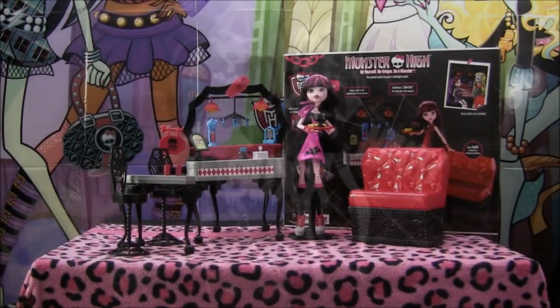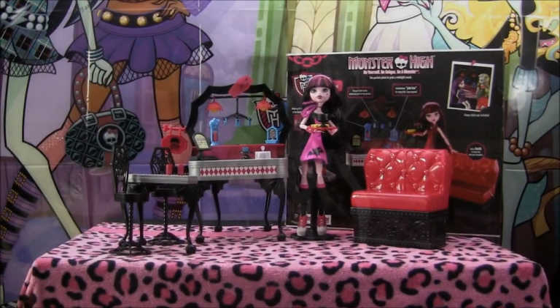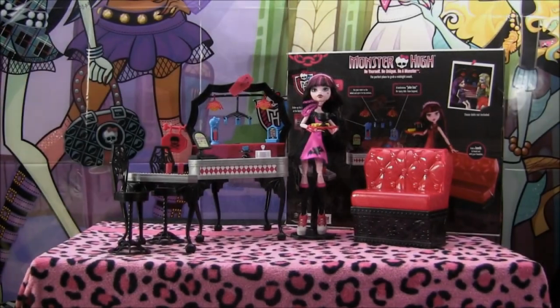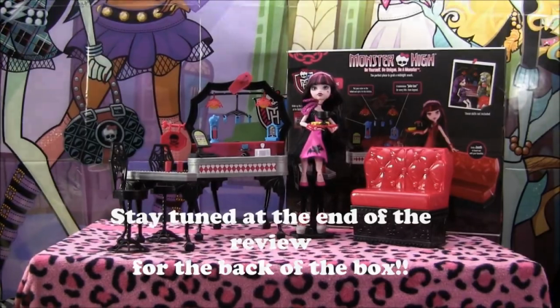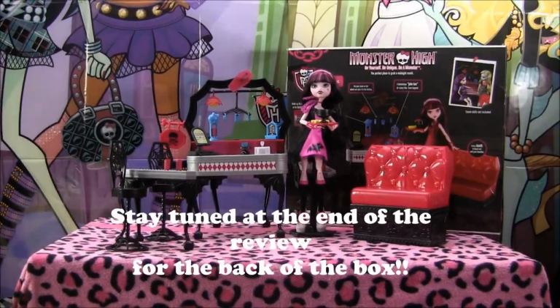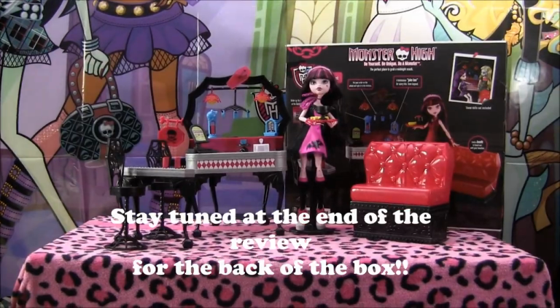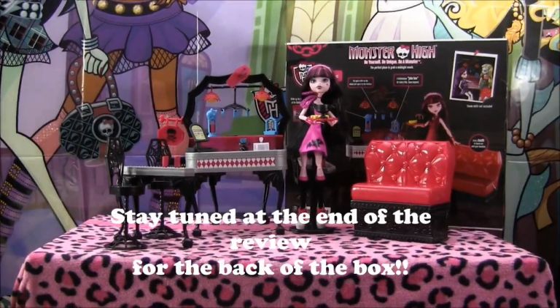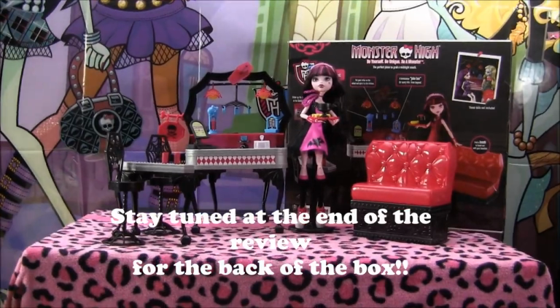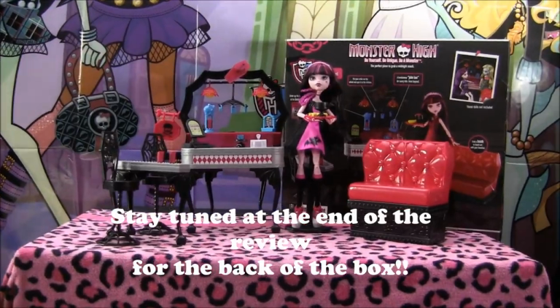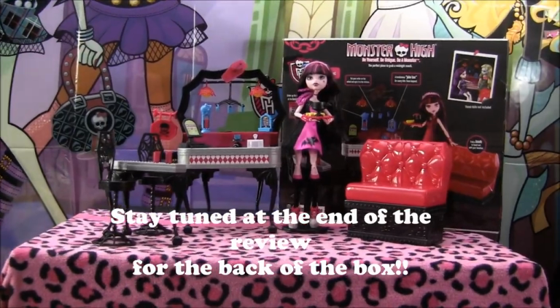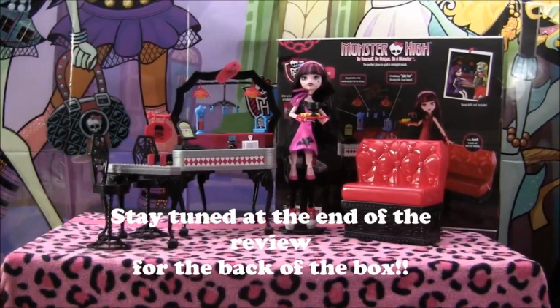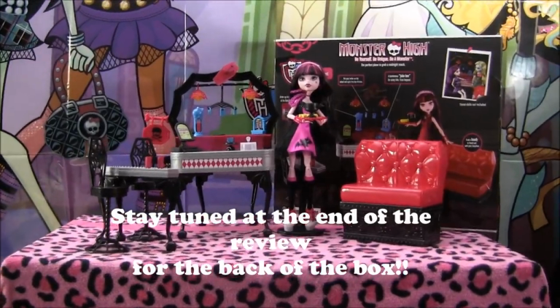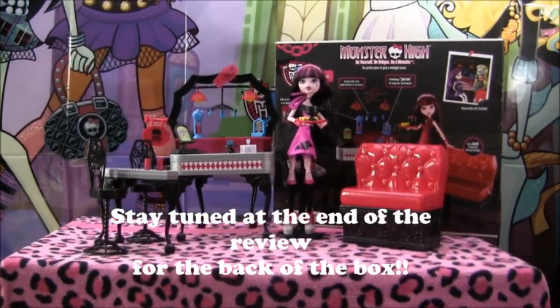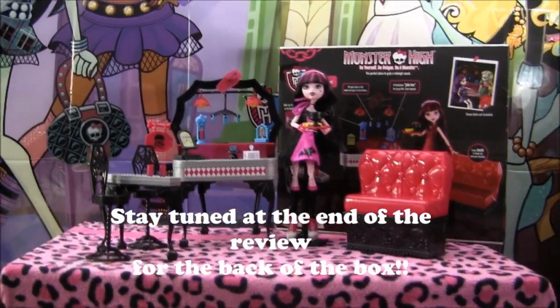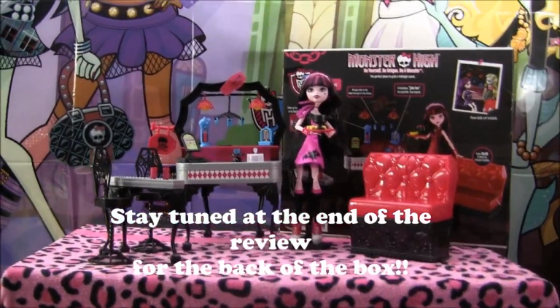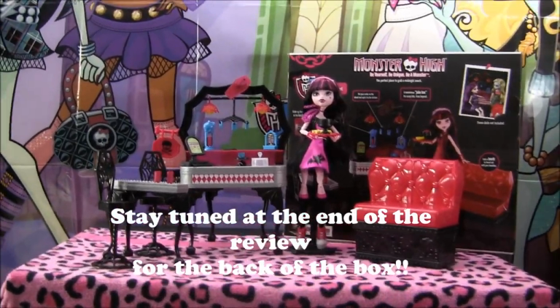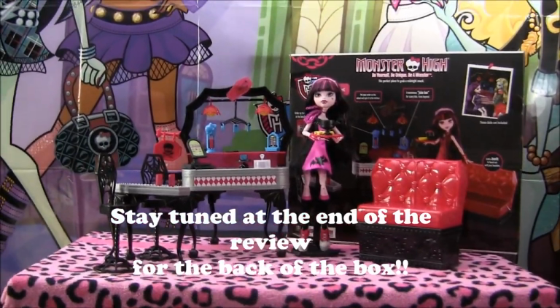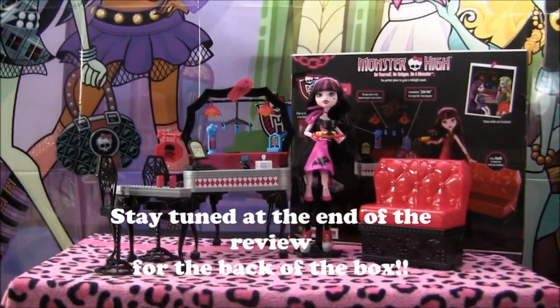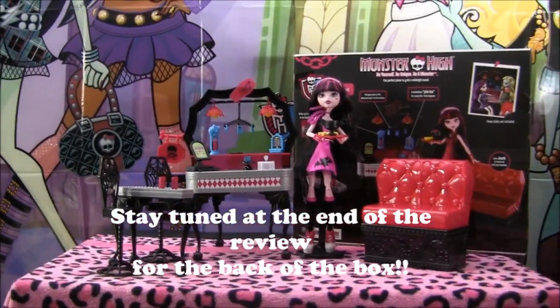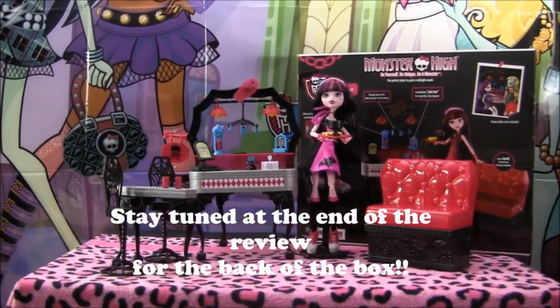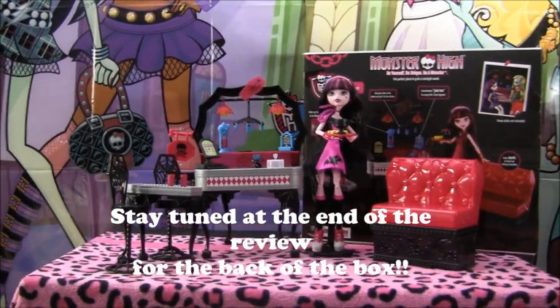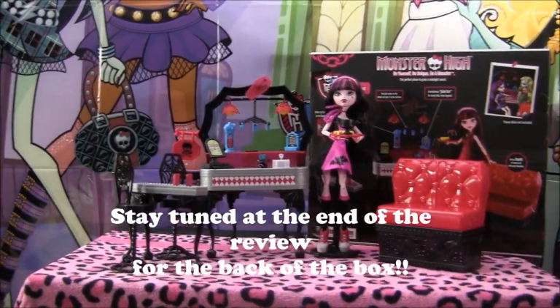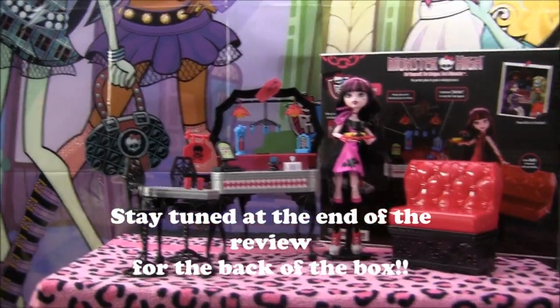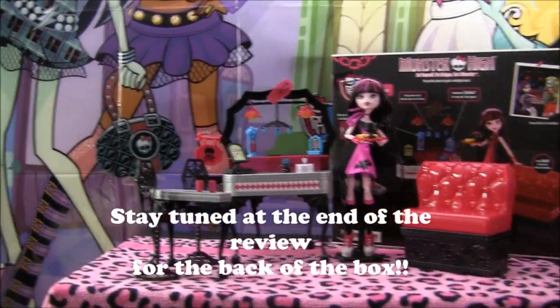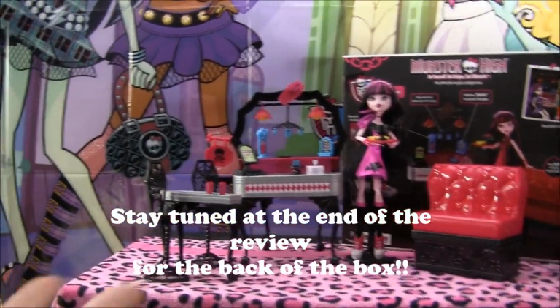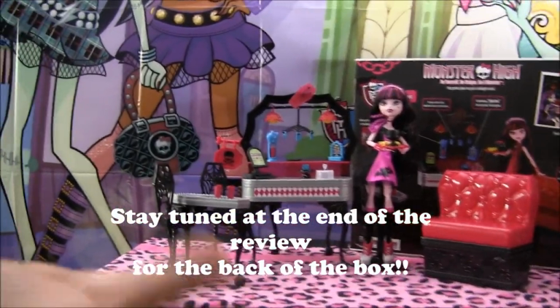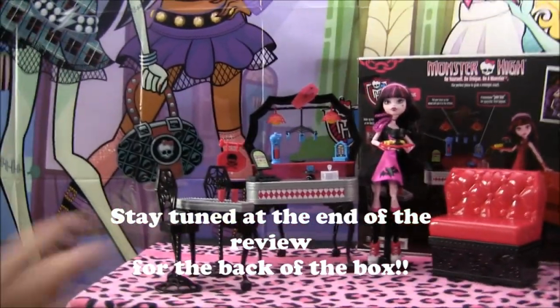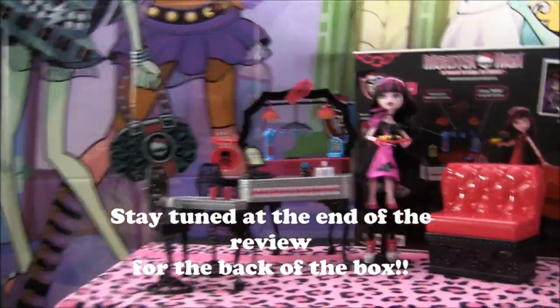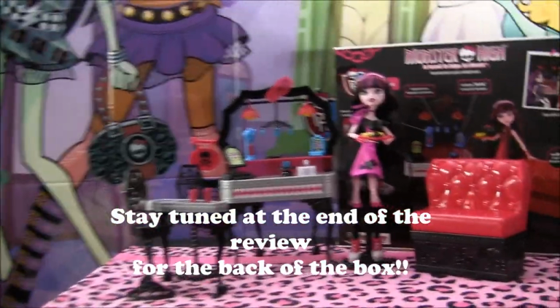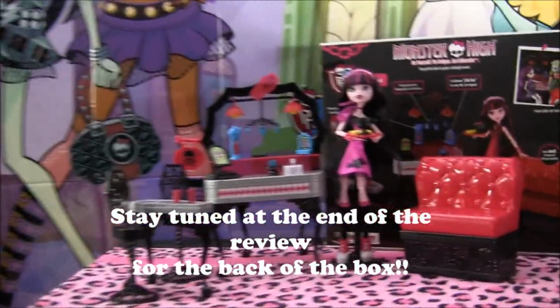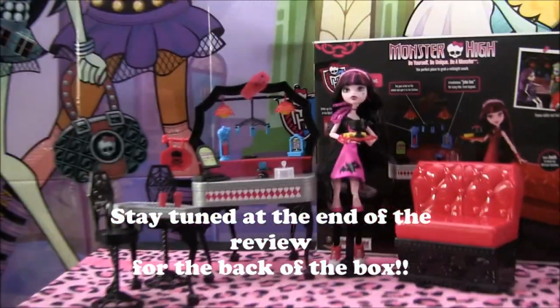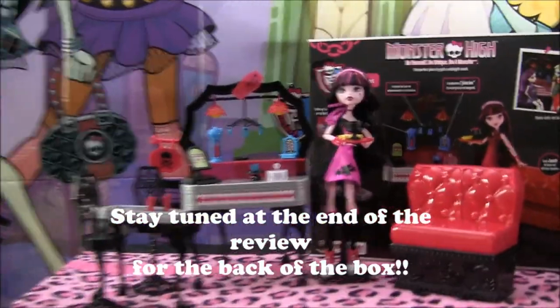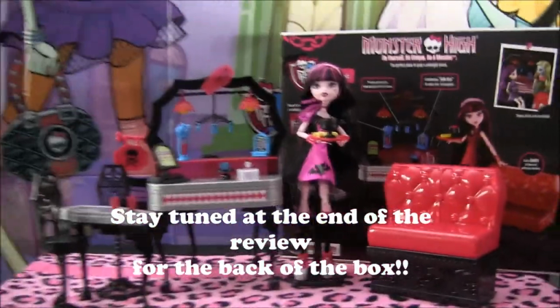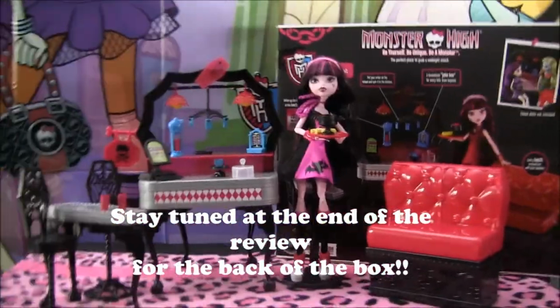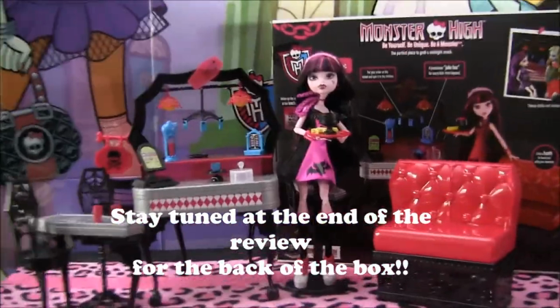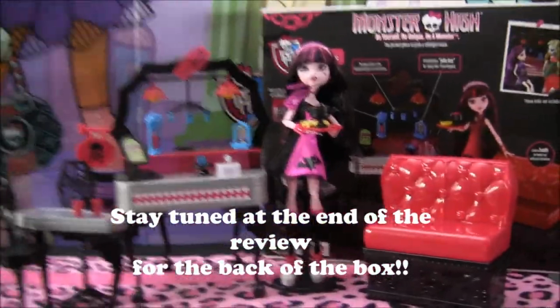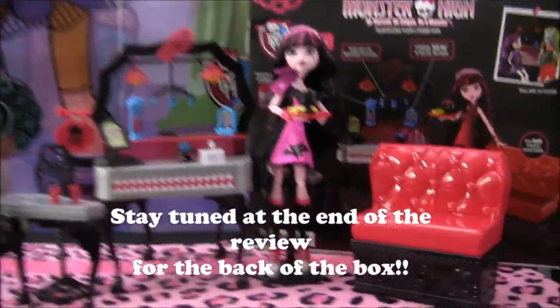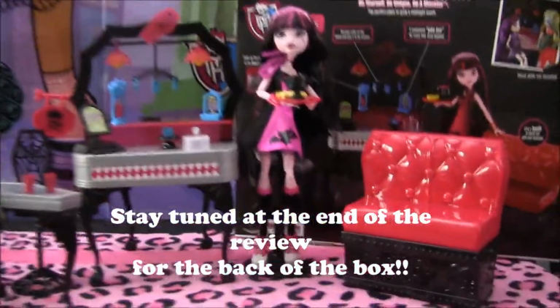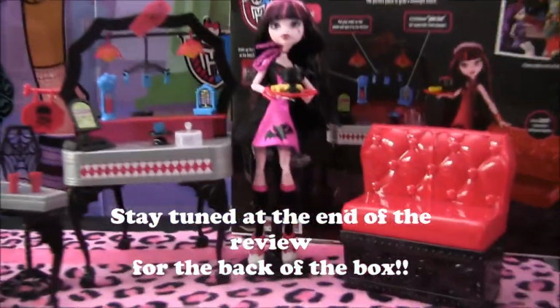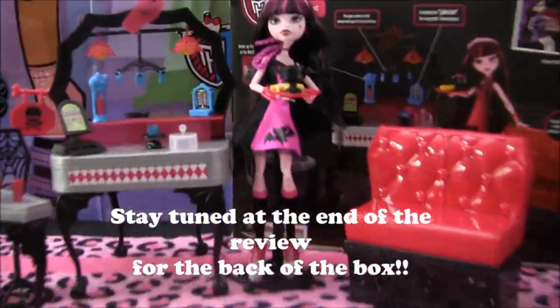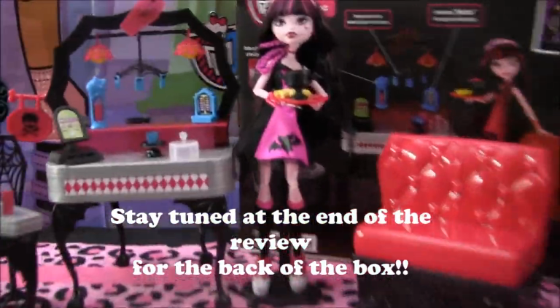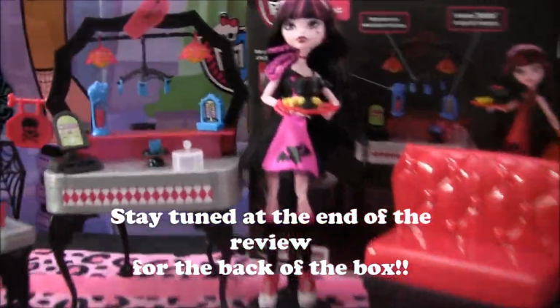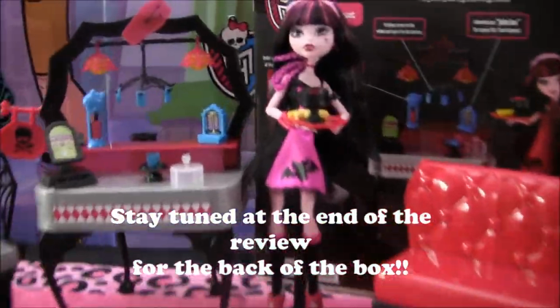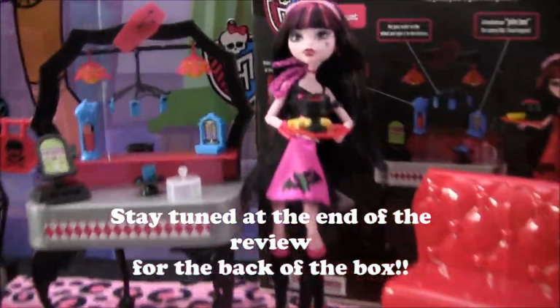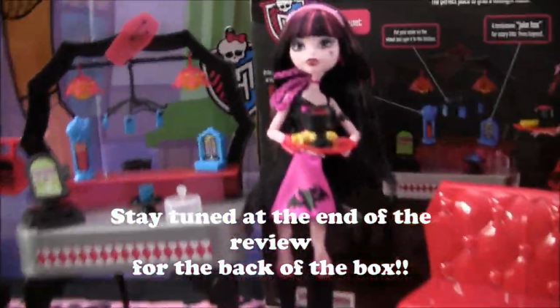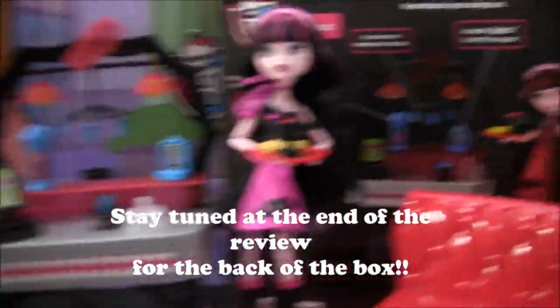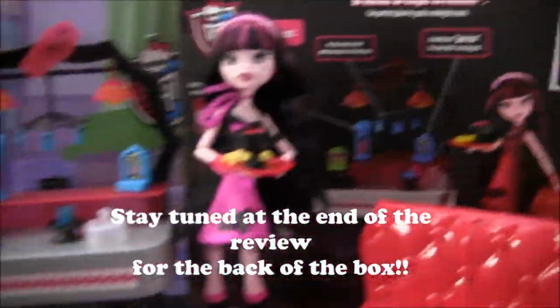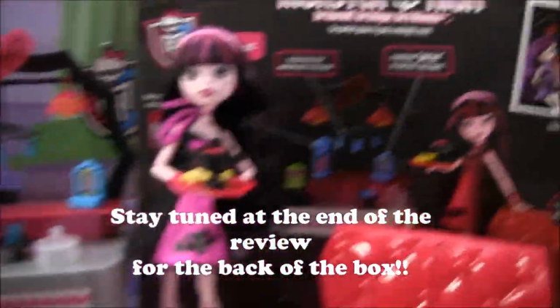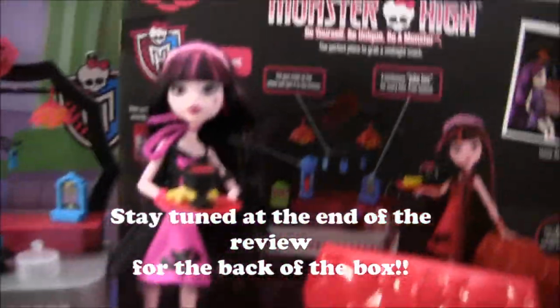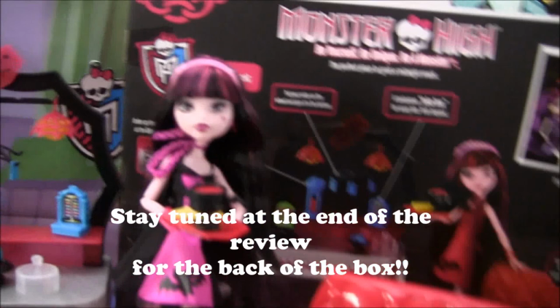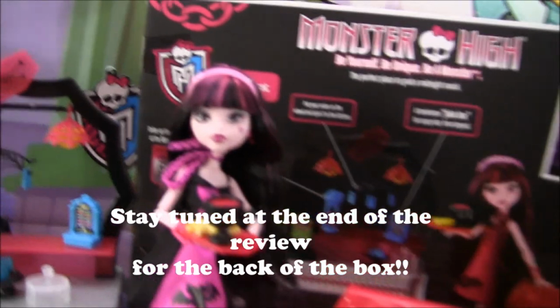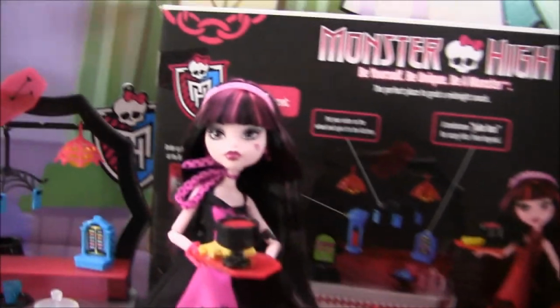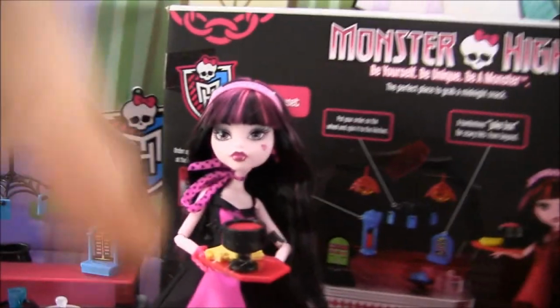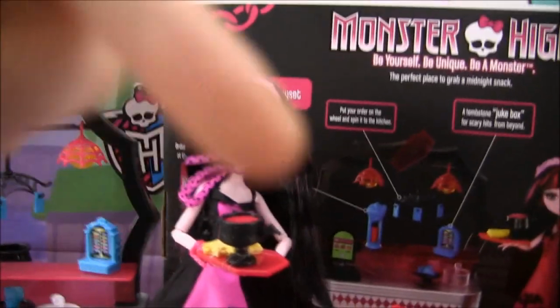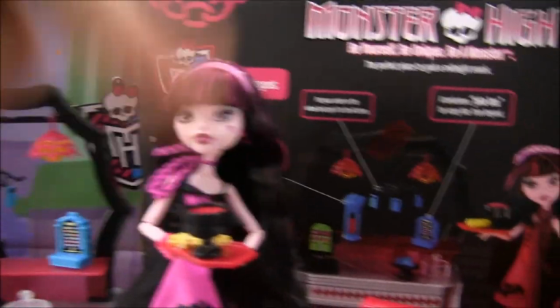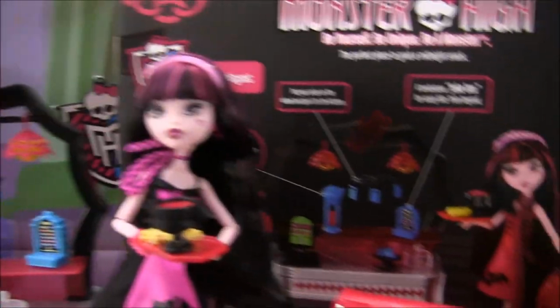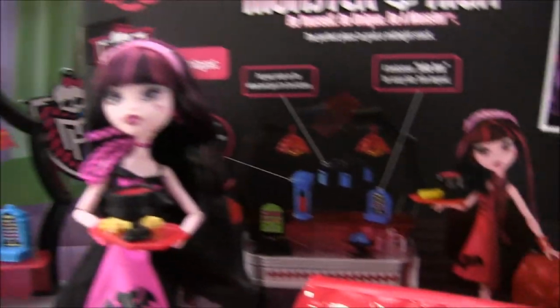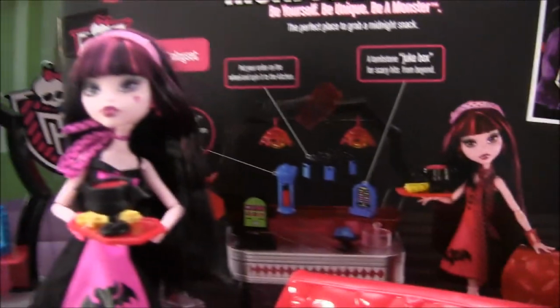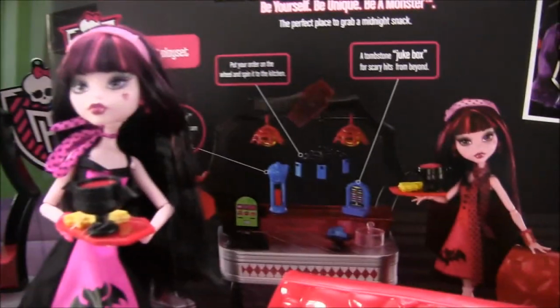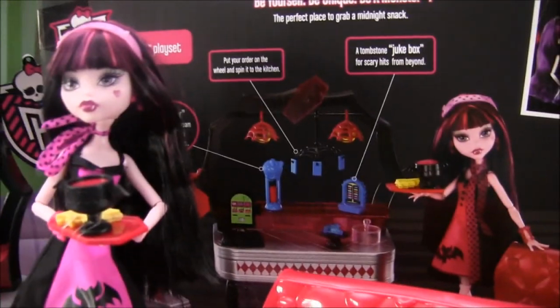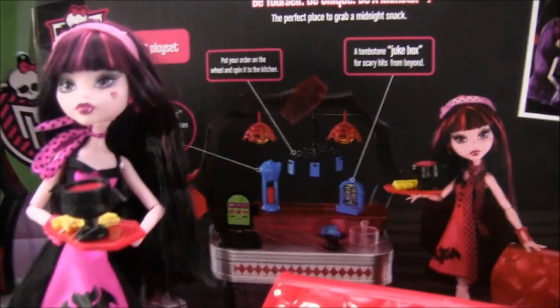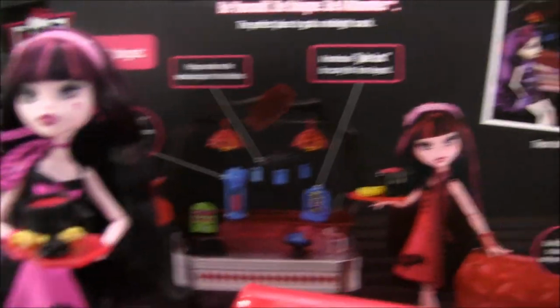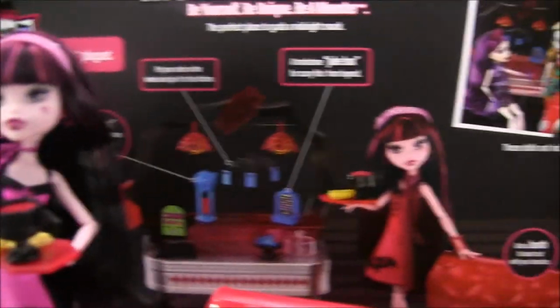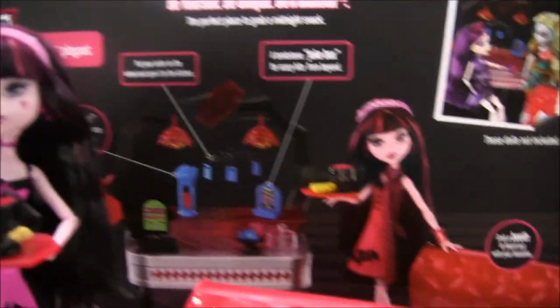Hey guys, it's Nikki here, and today I'll be doing a review on the diner! I put it together with my mom and that video was uploaded, so you guys should check it out.